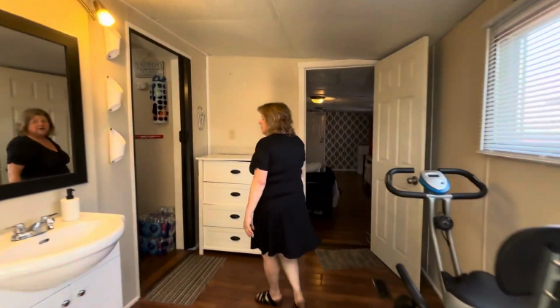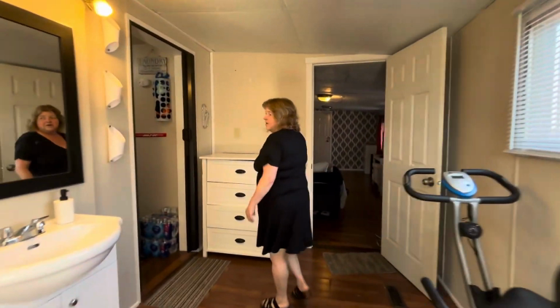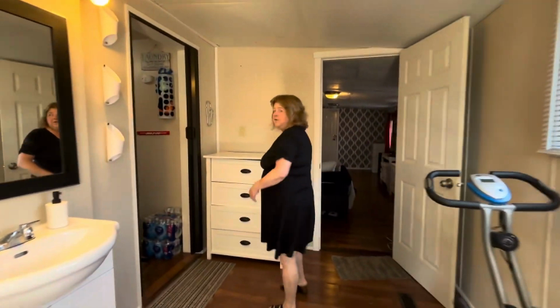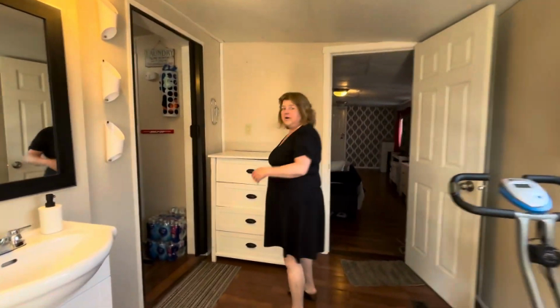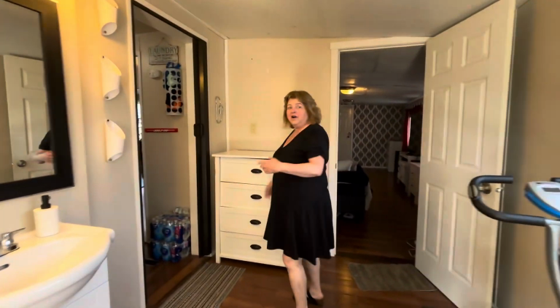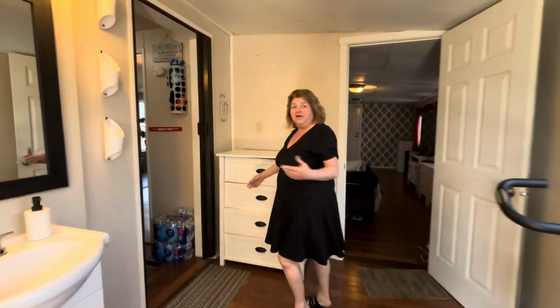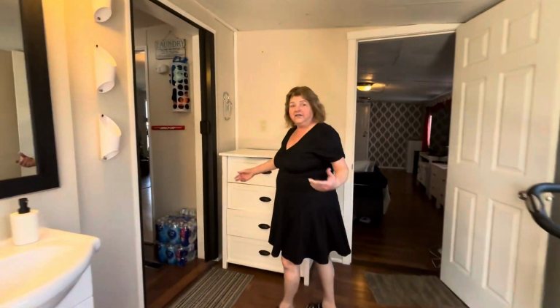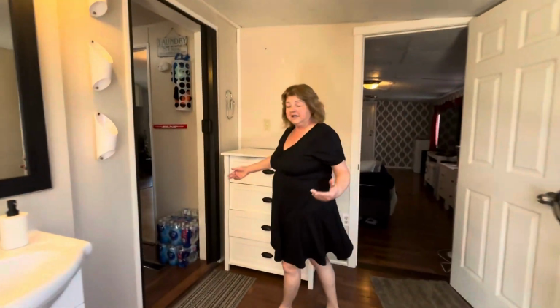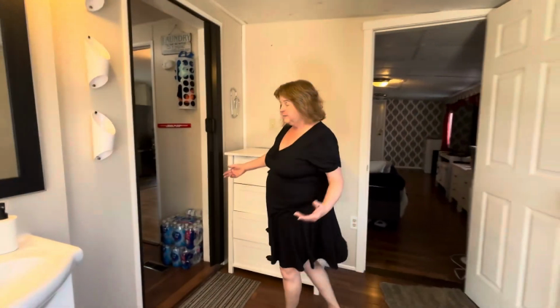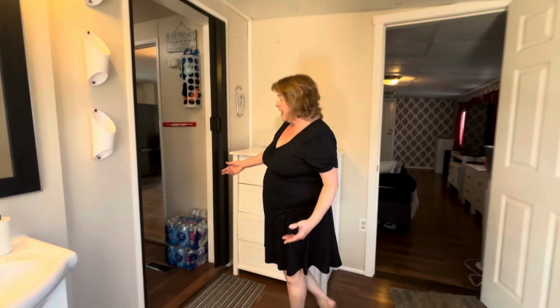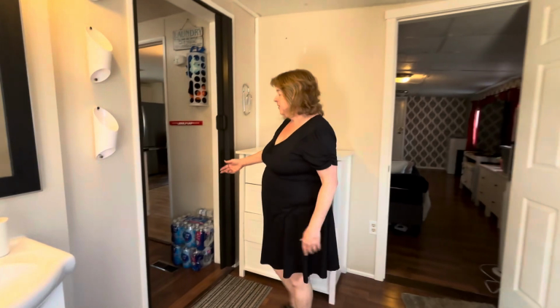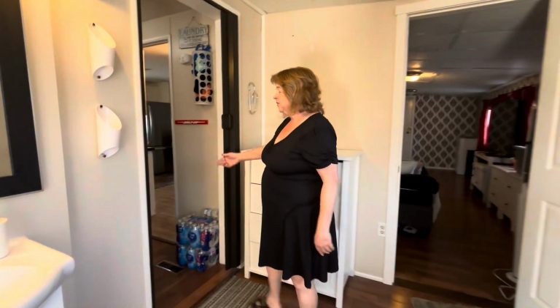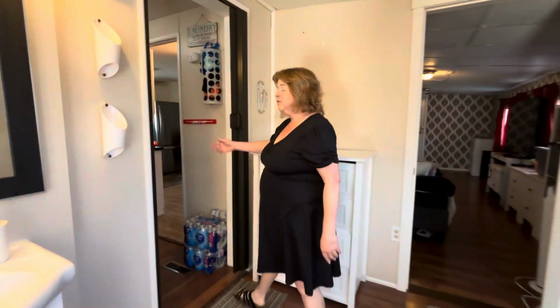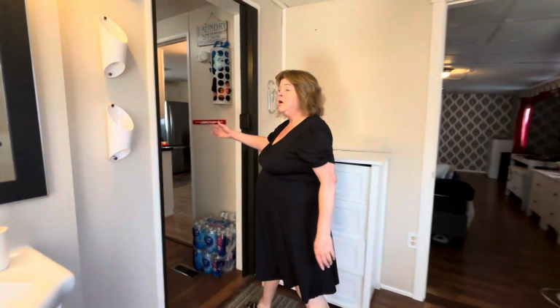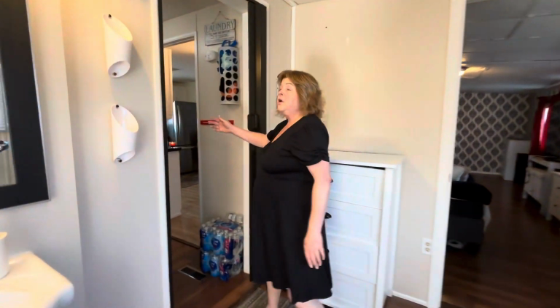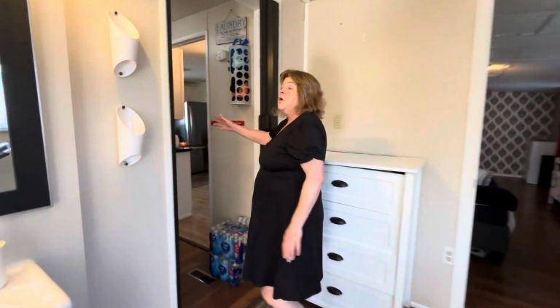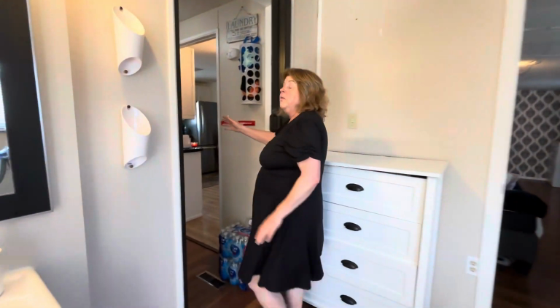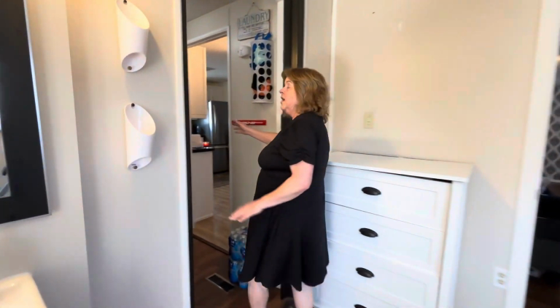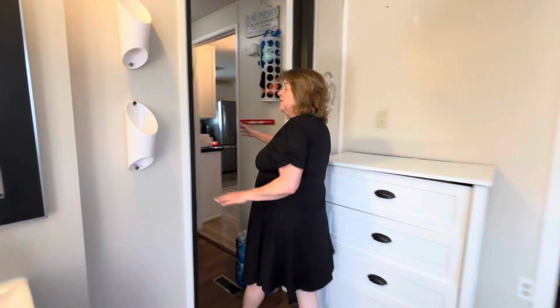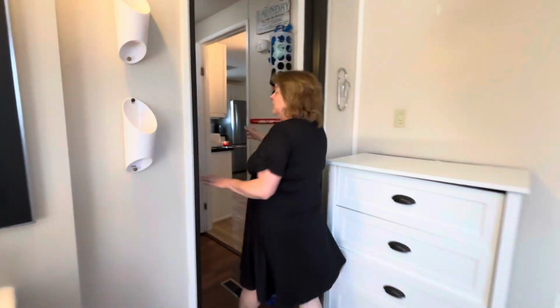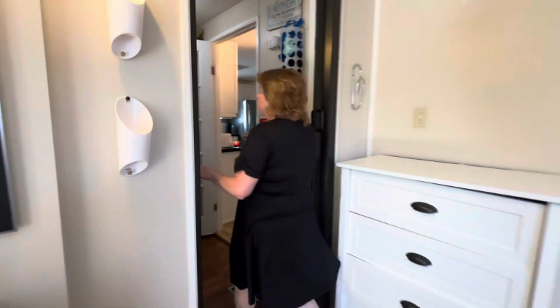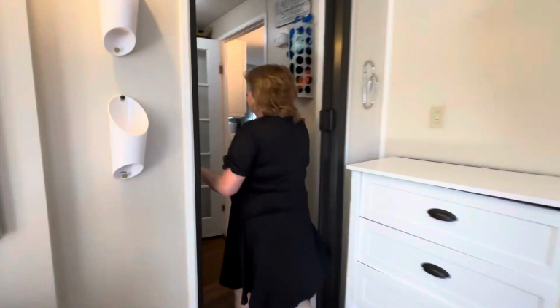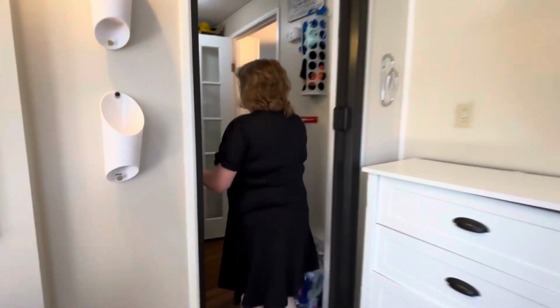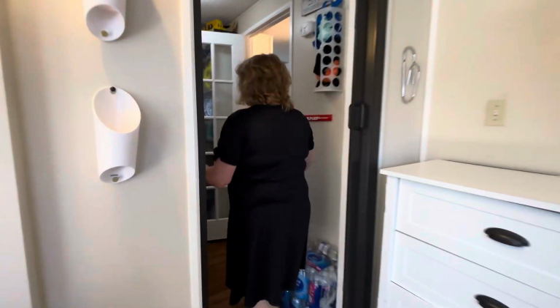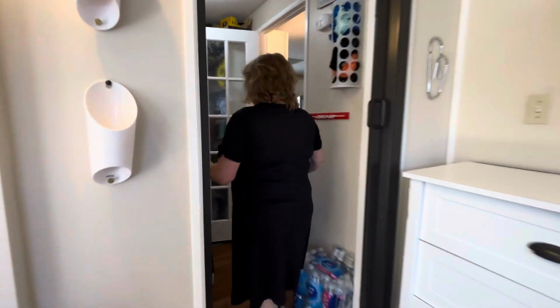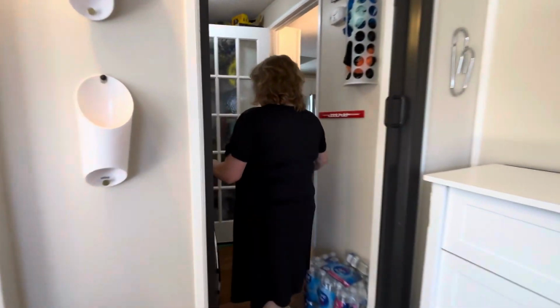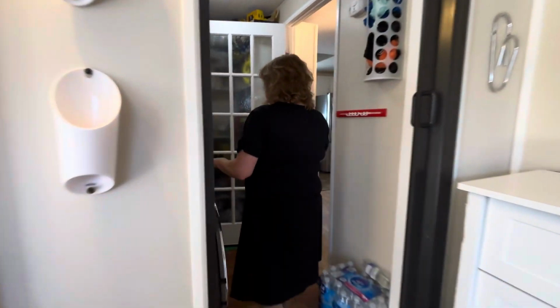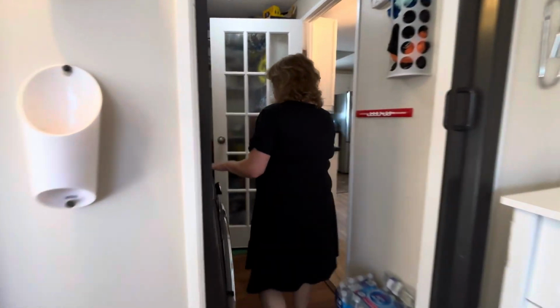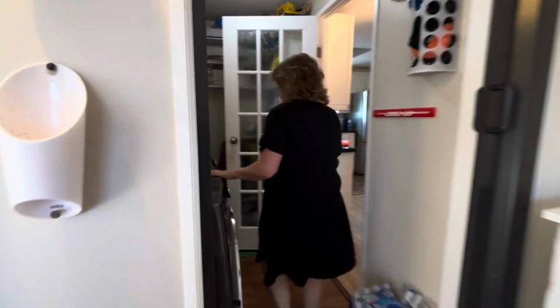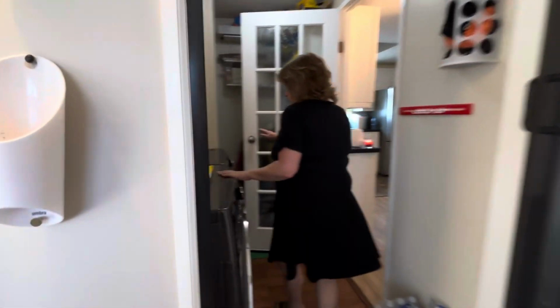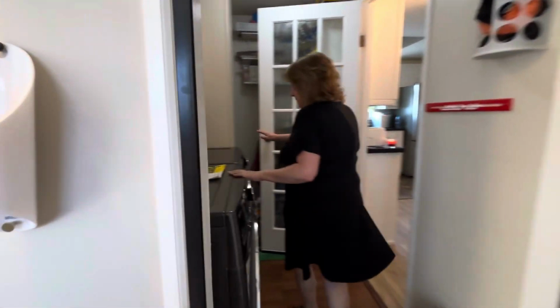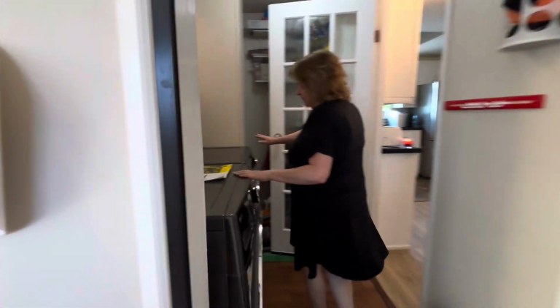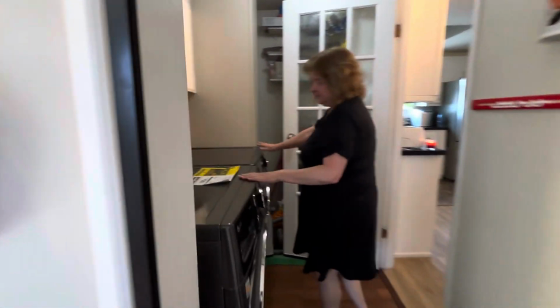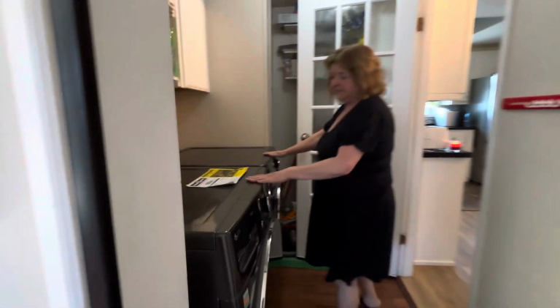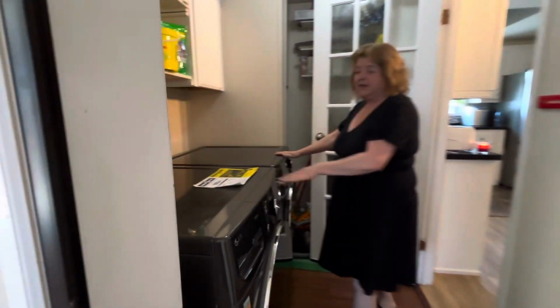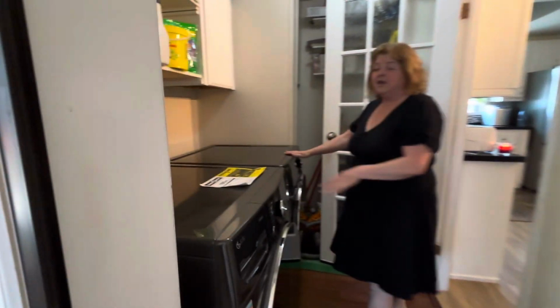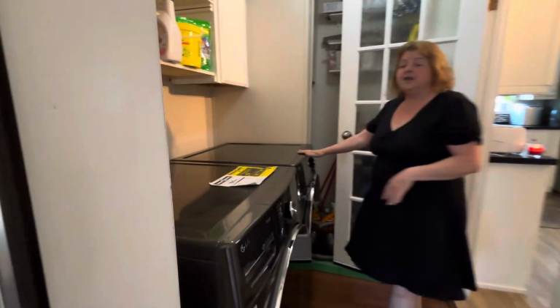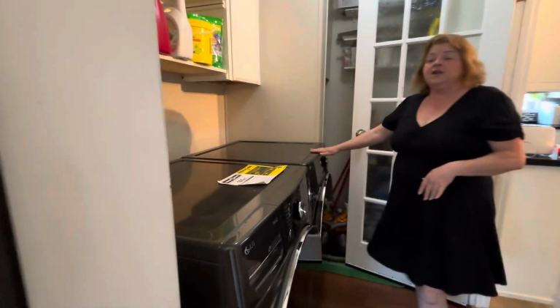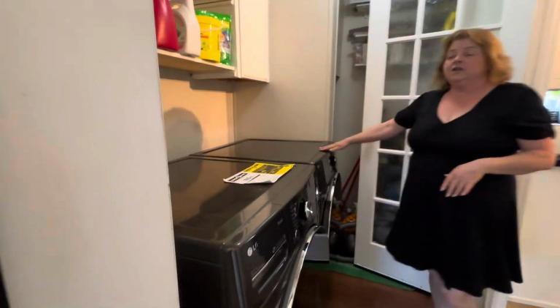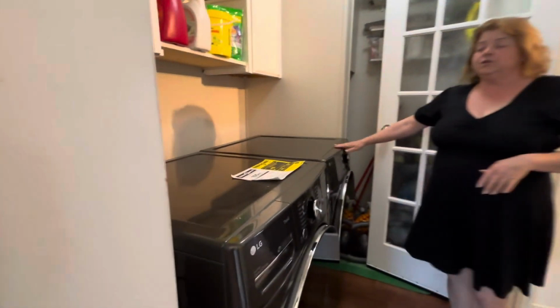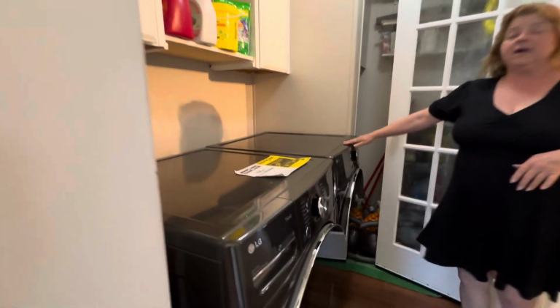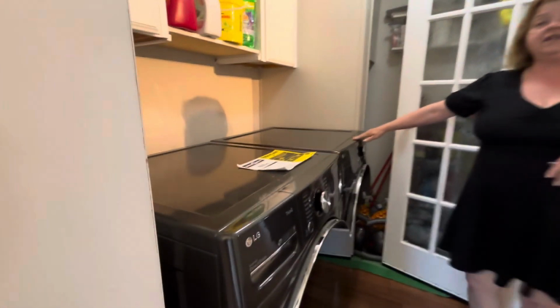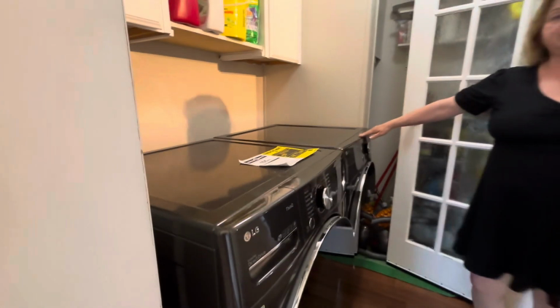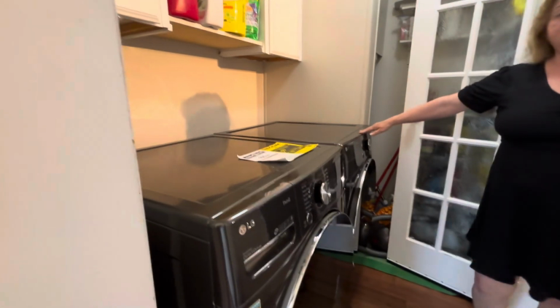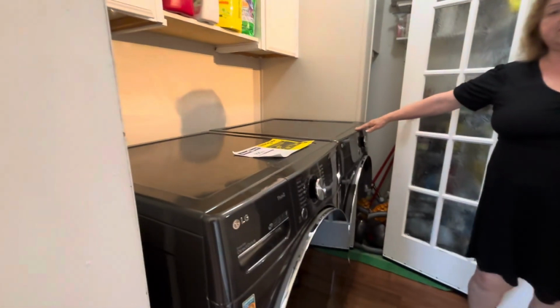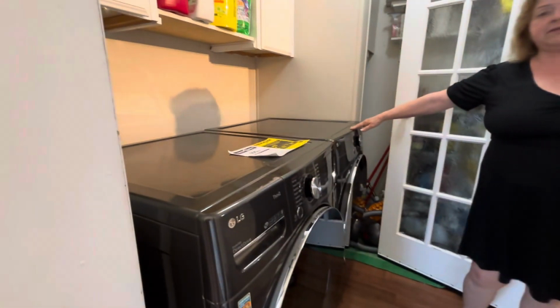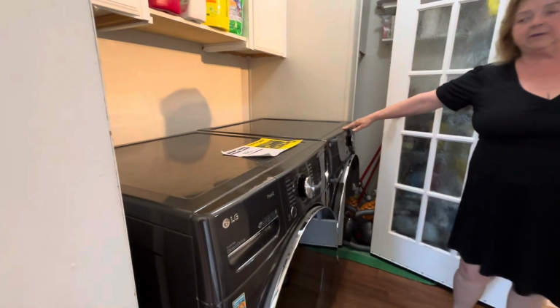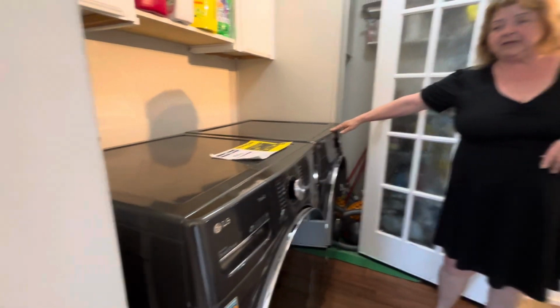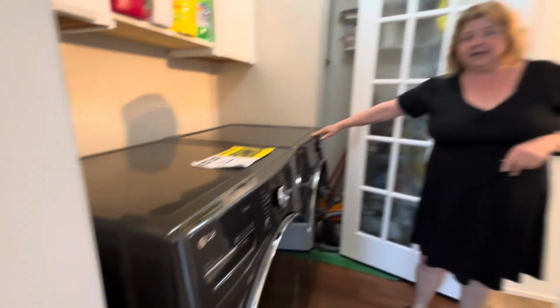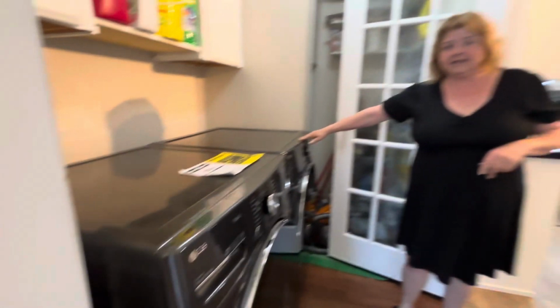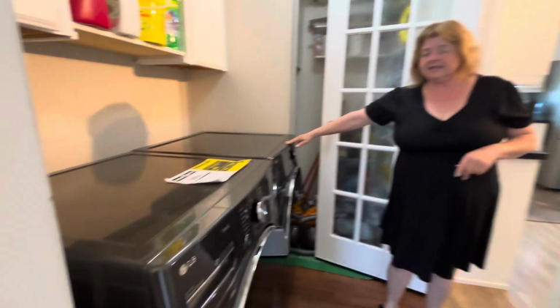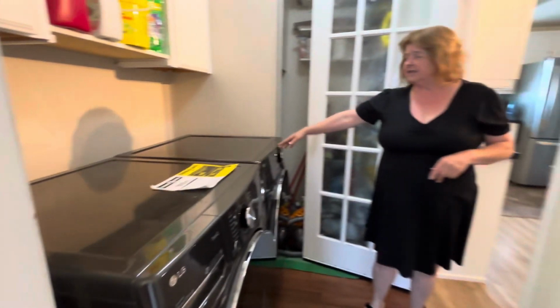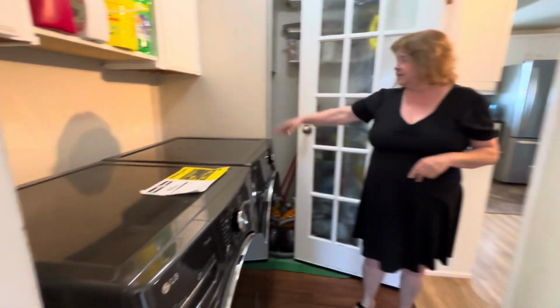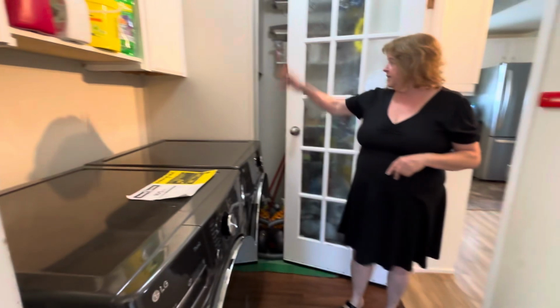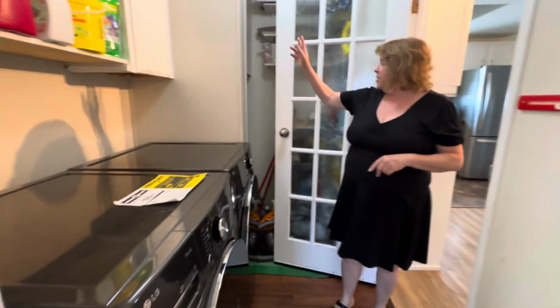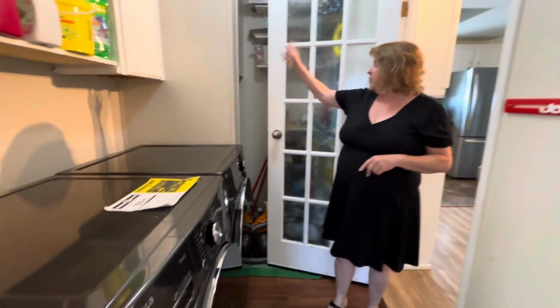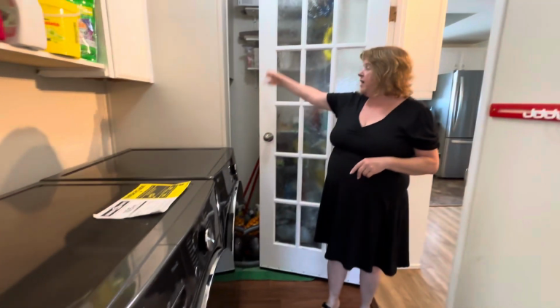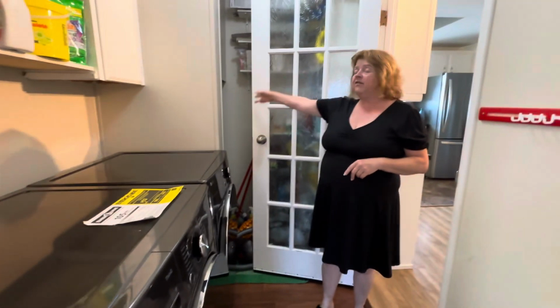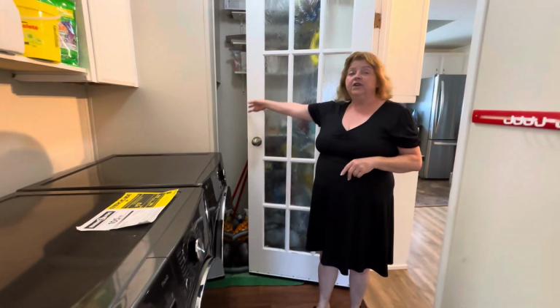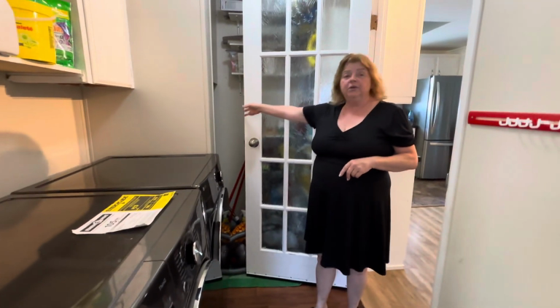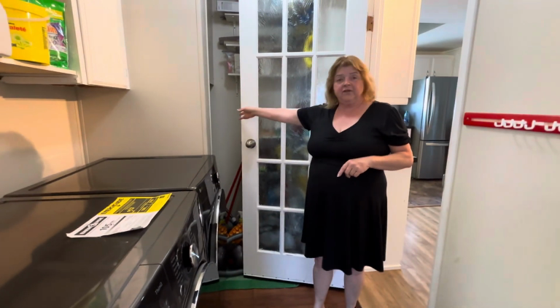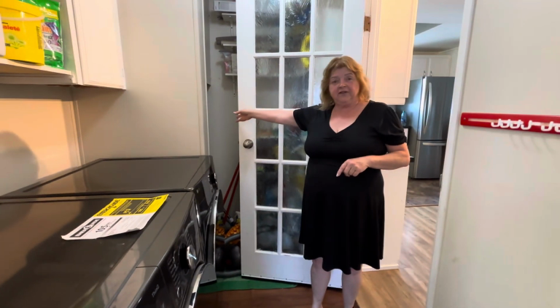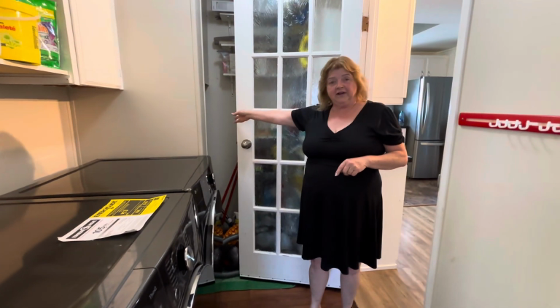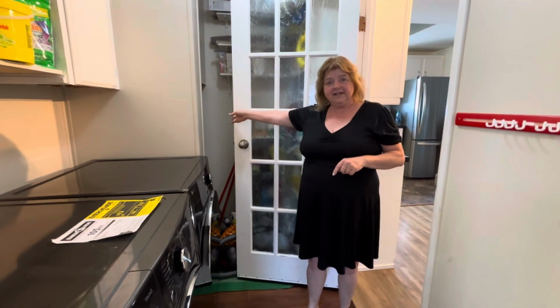Right off of this bathroom, we have the laundry room. 2023 appliances. We have a newer furnace.